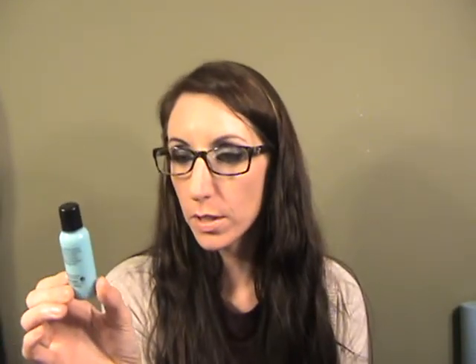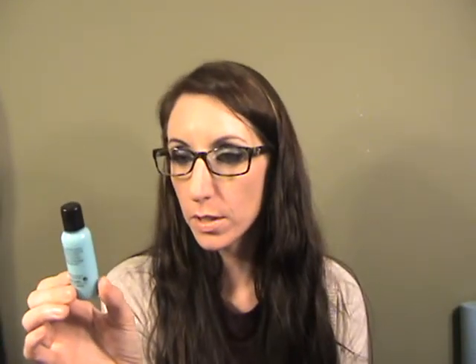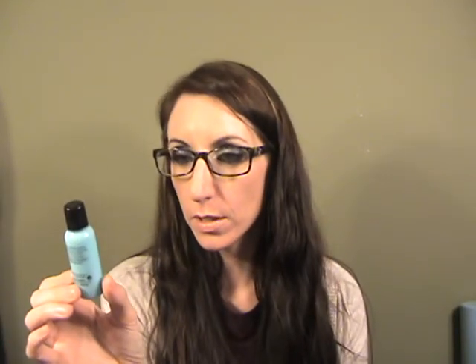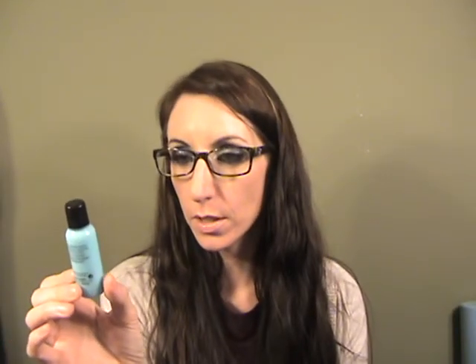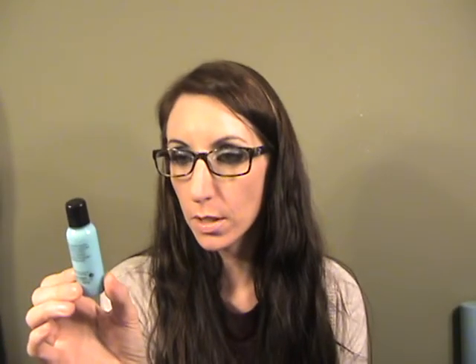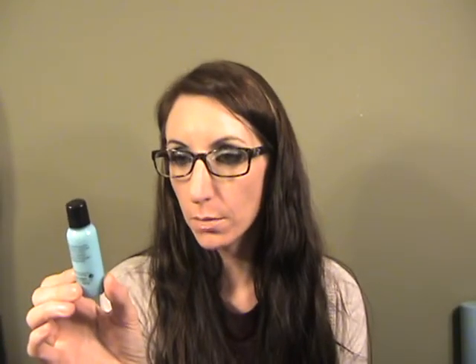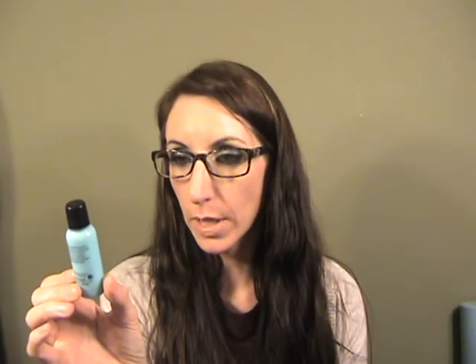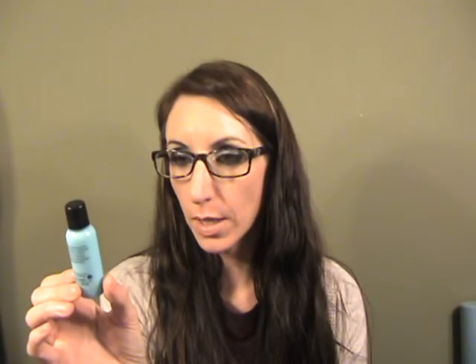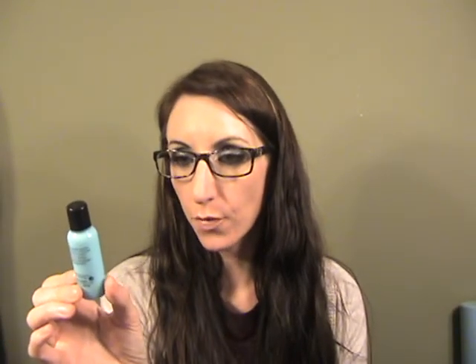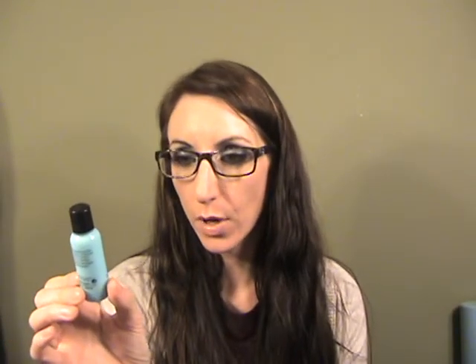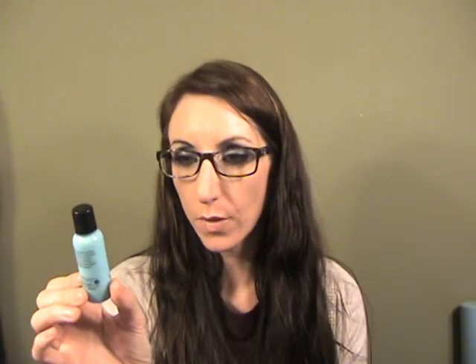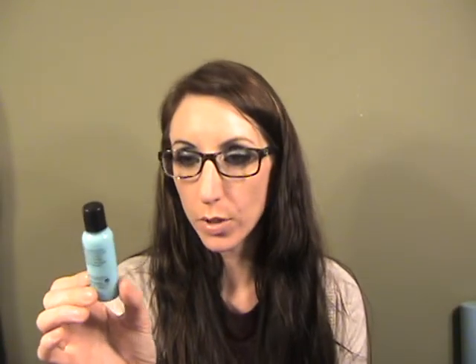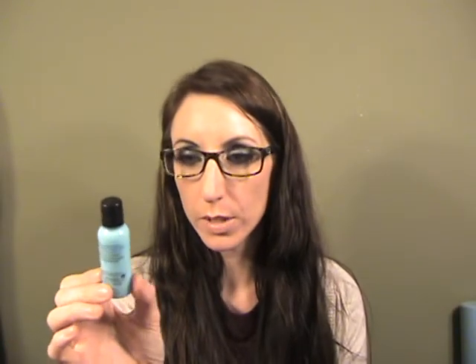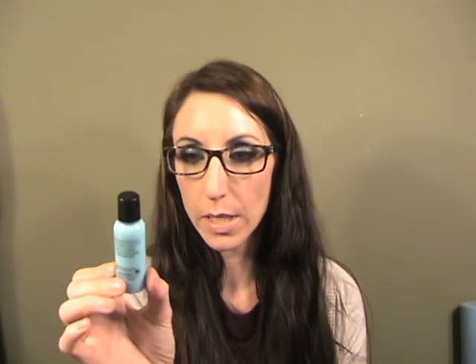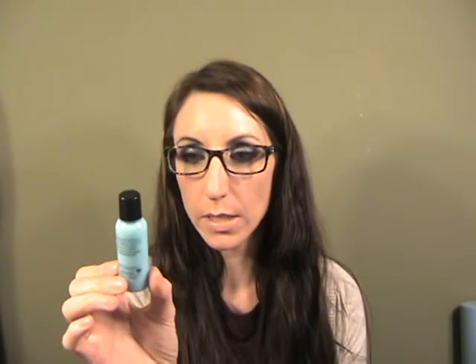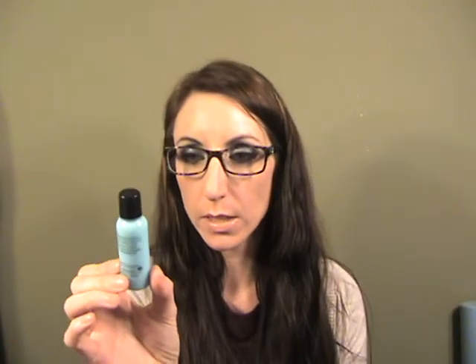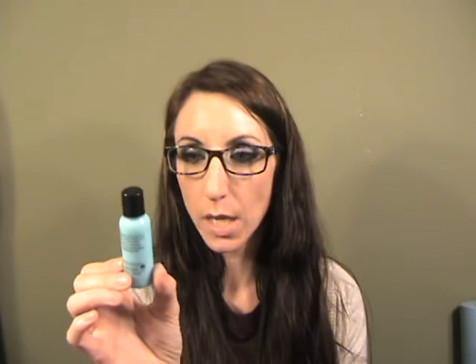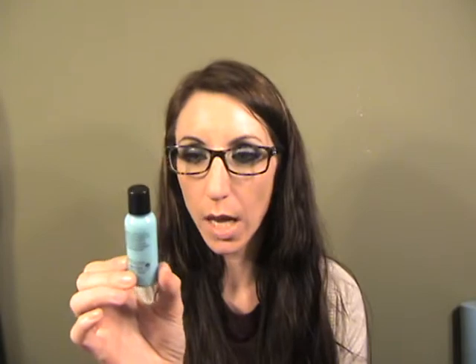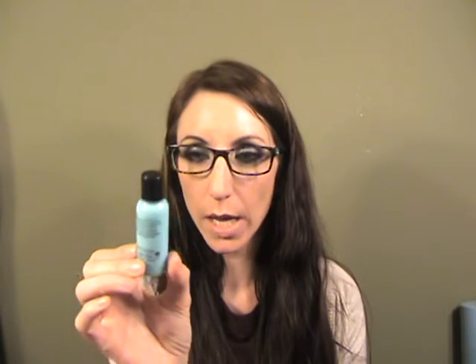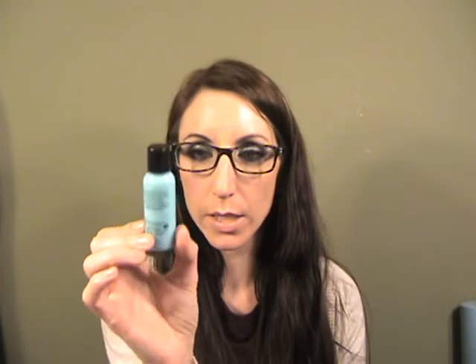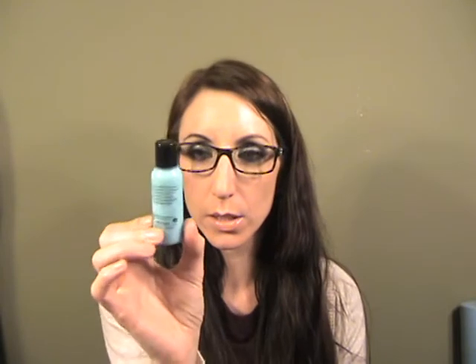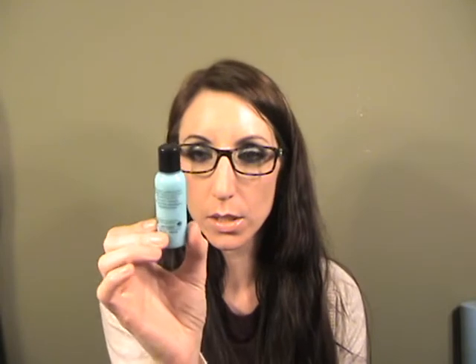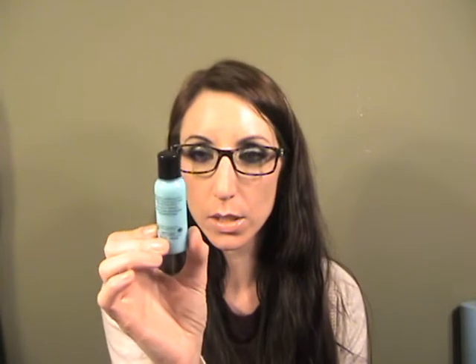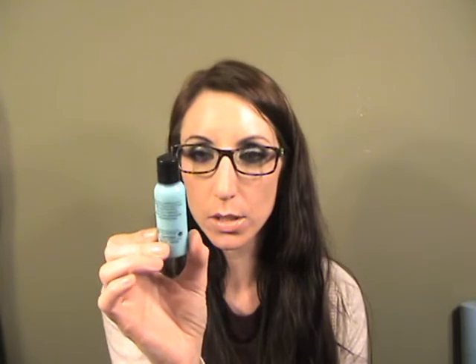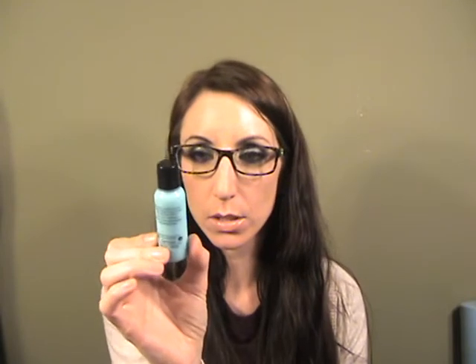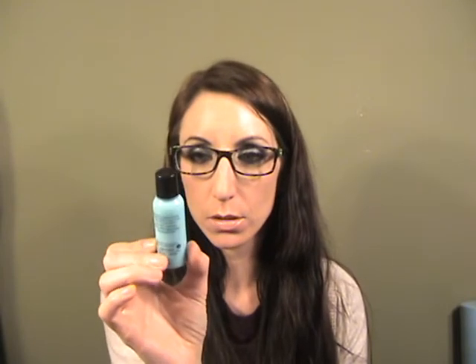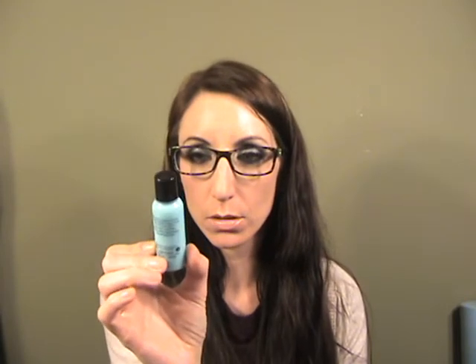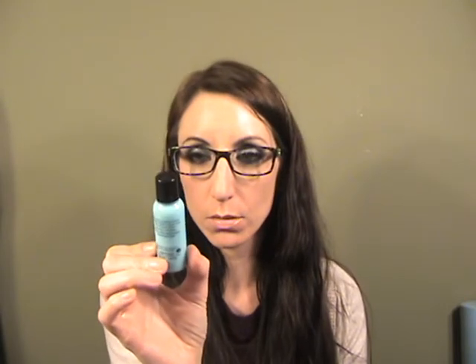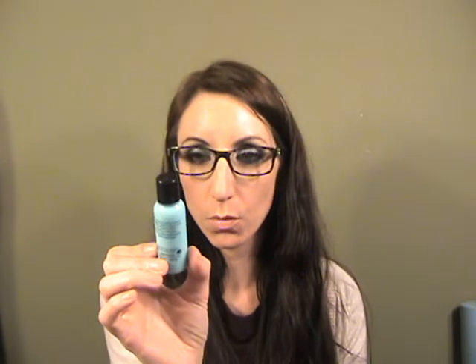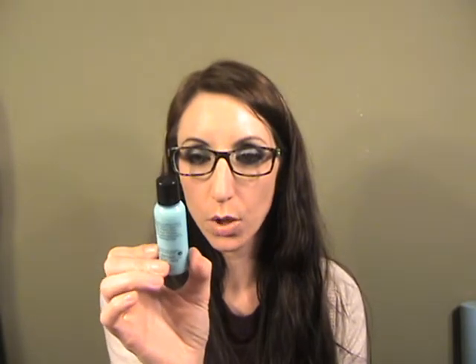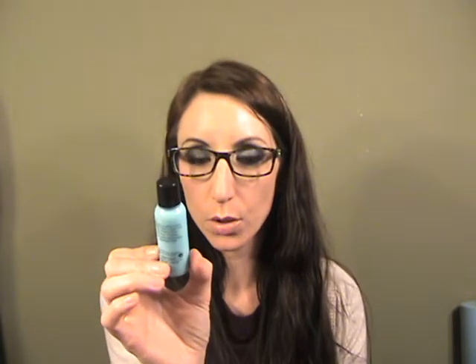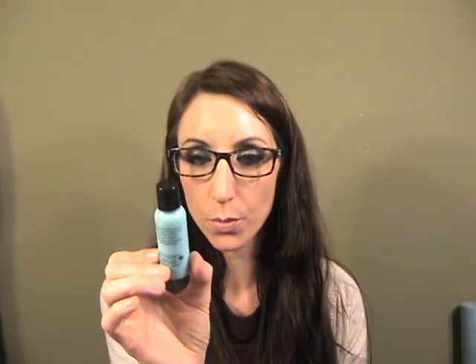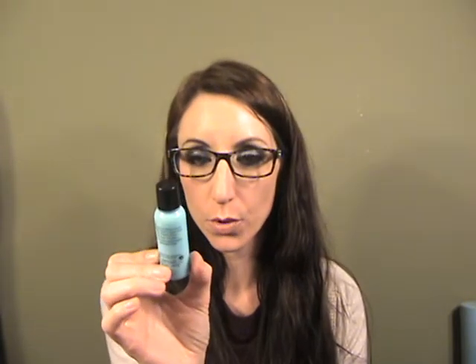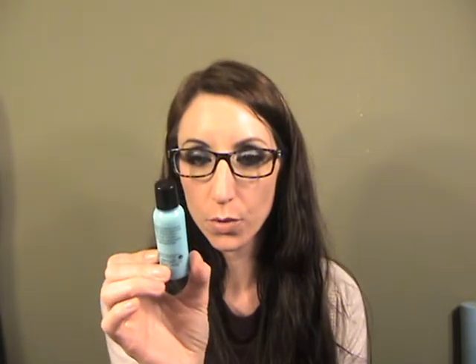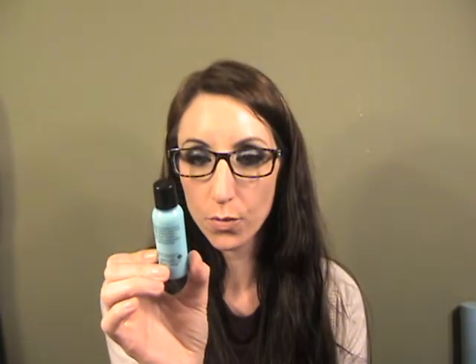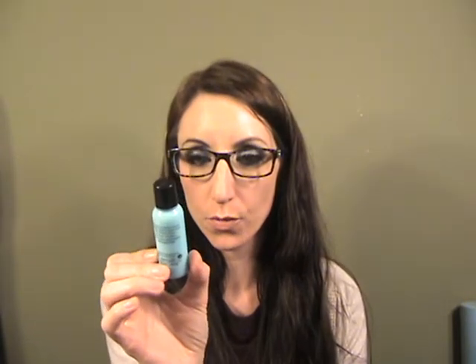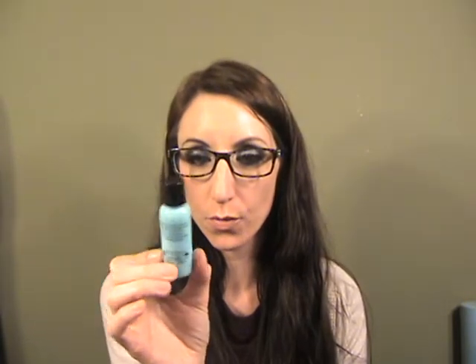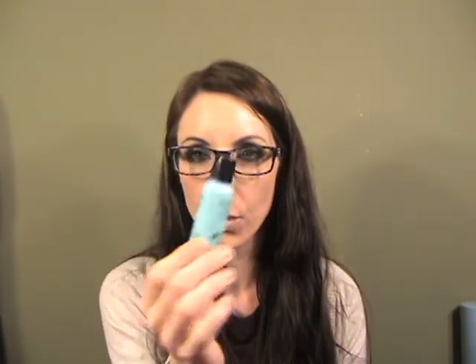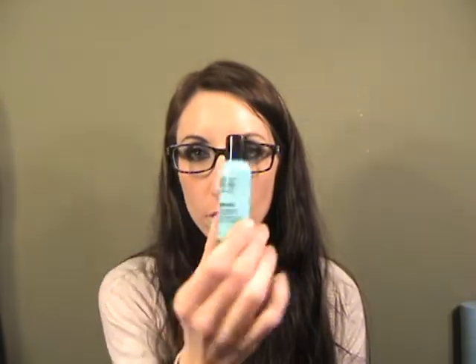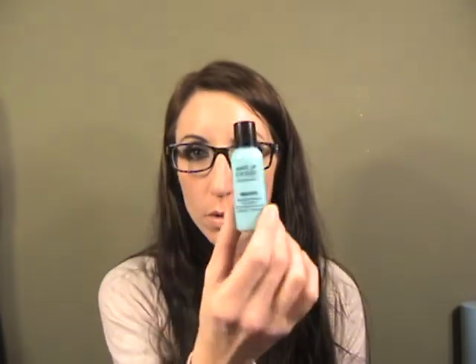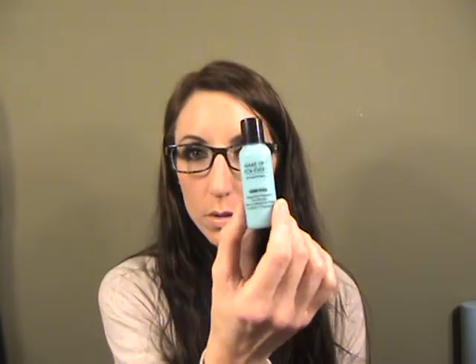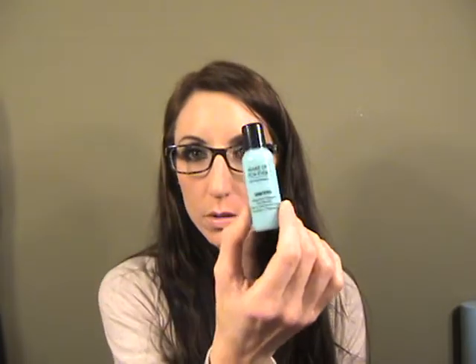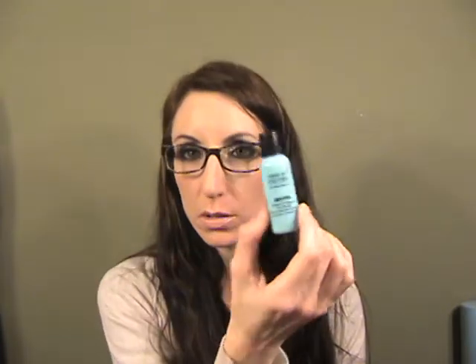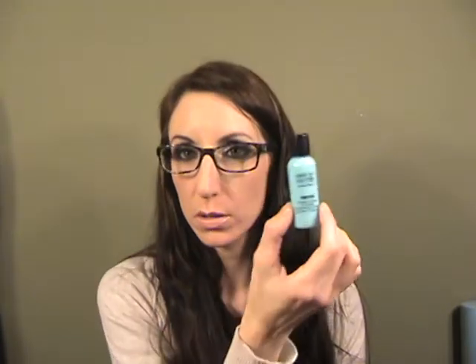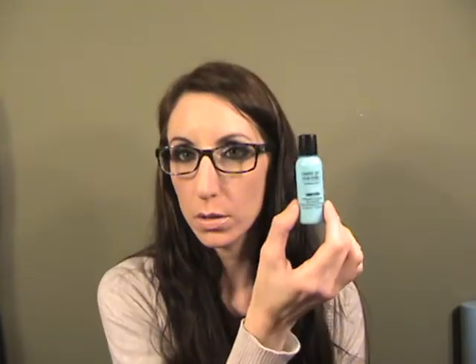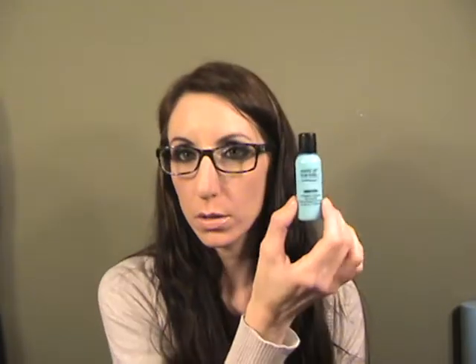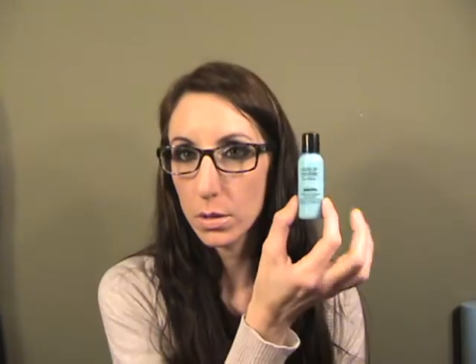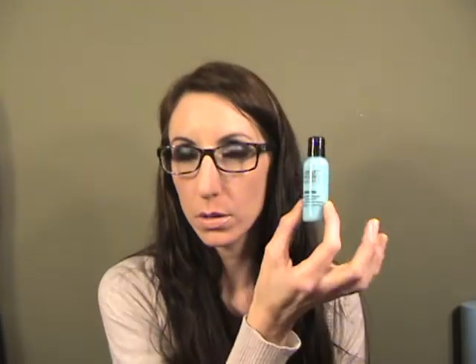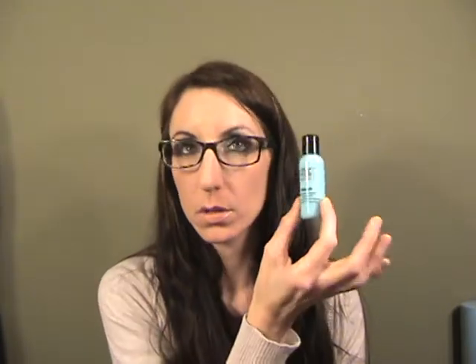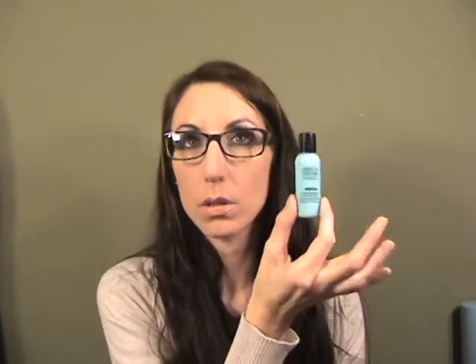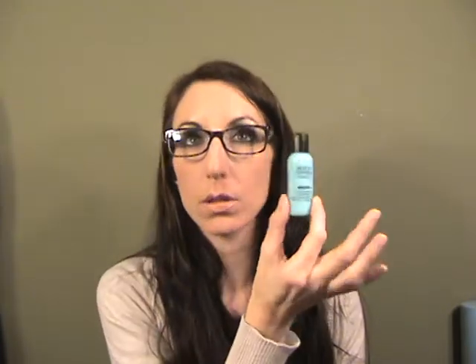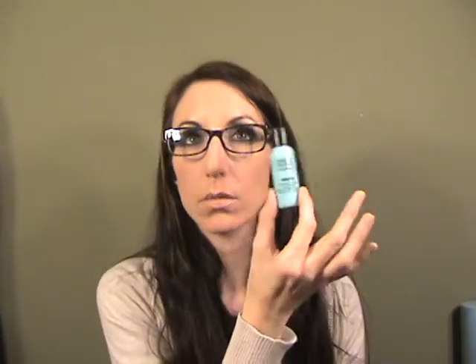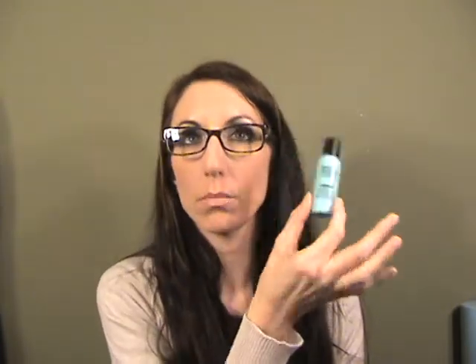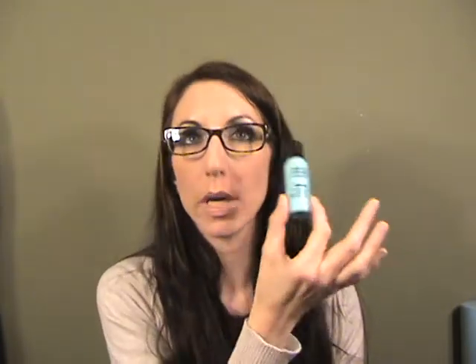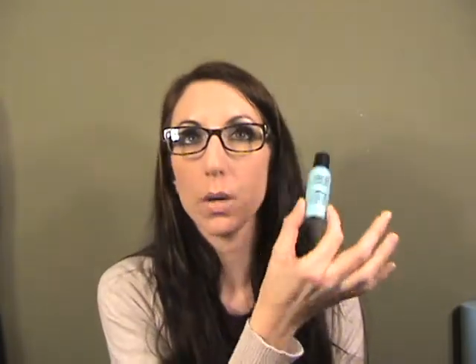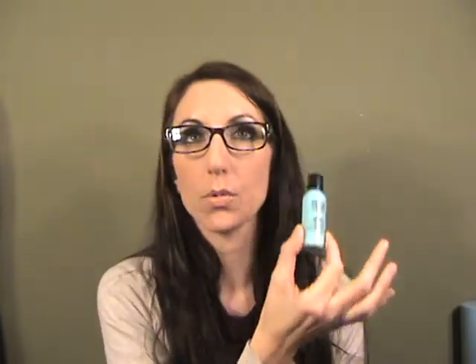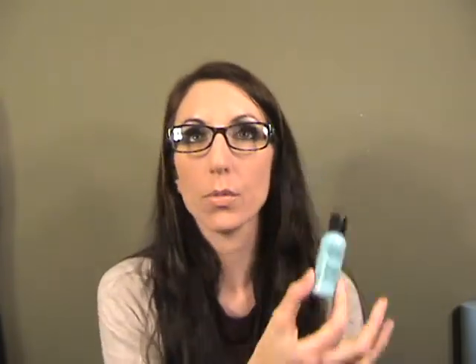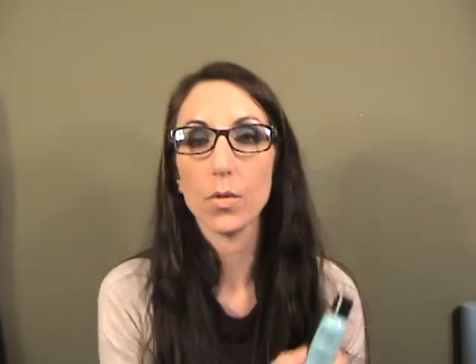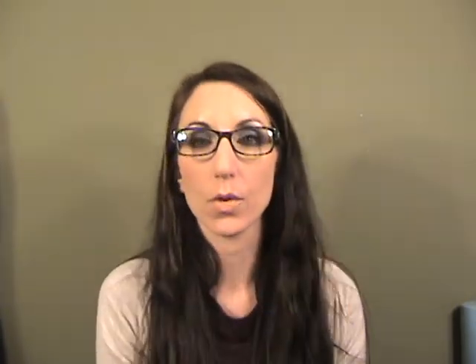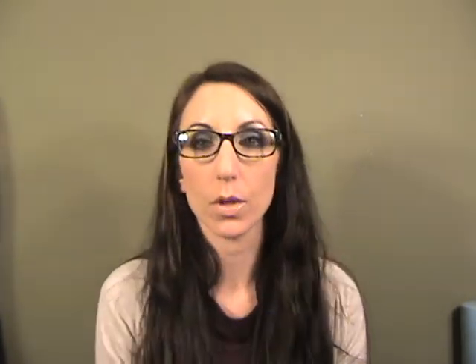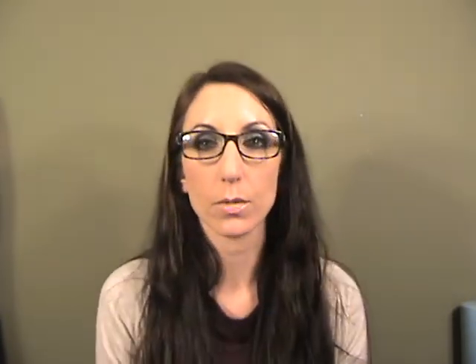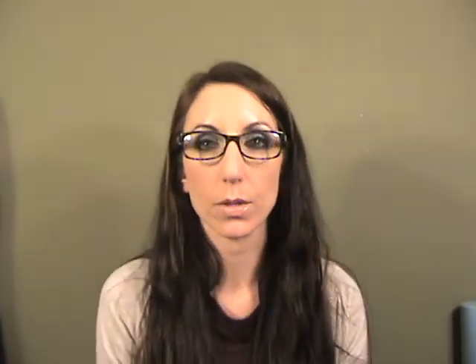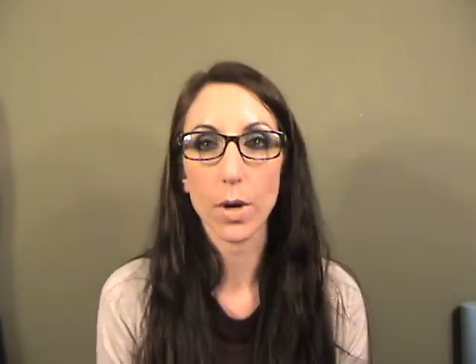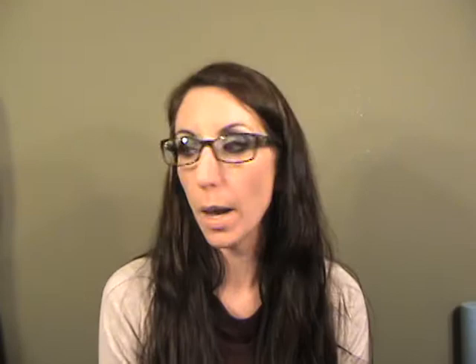I'm throwing this away because it doesn't work — it's the Makeup Forever Sensize waterproof makeup remover. It was crap.